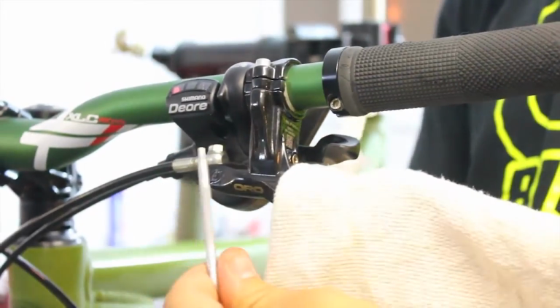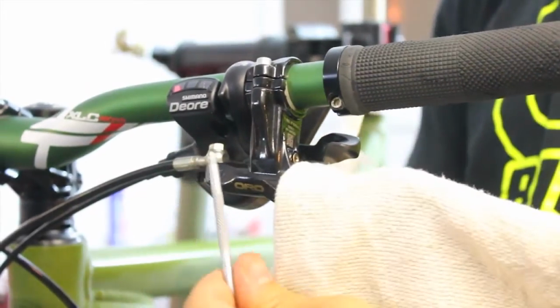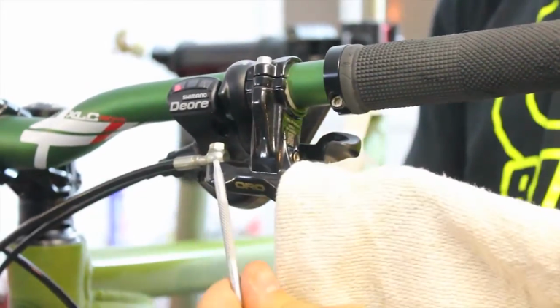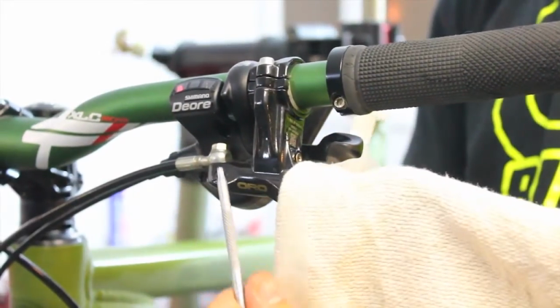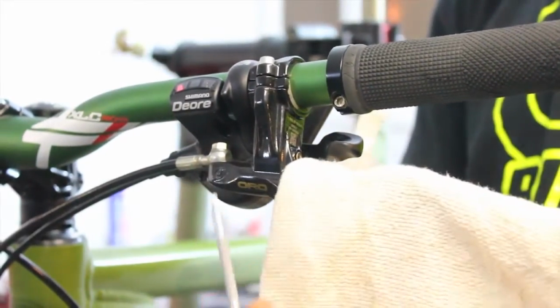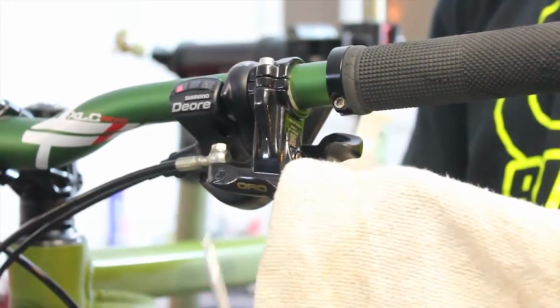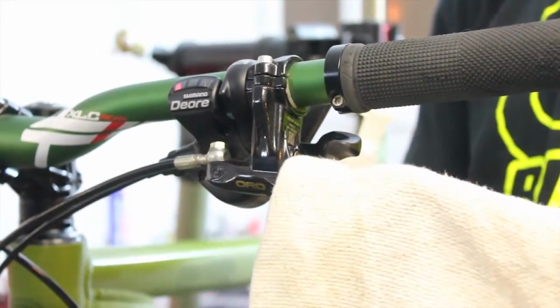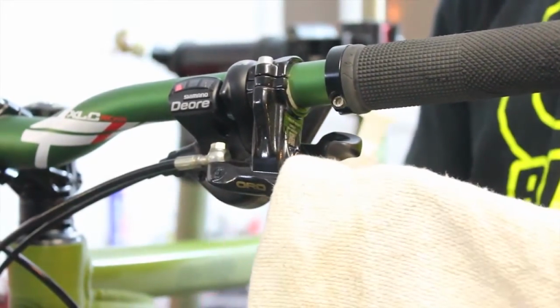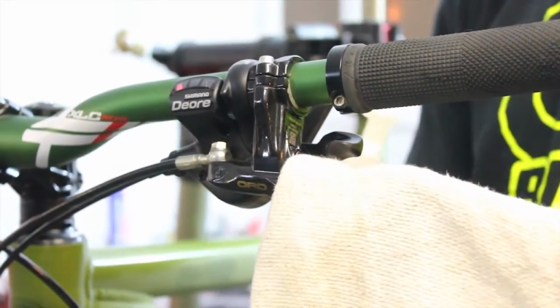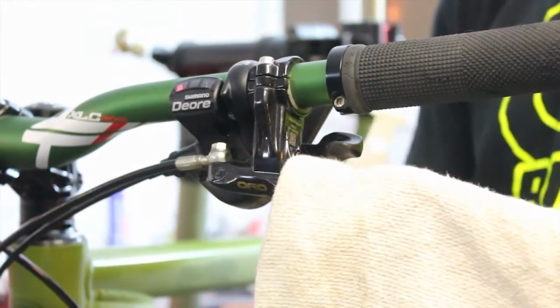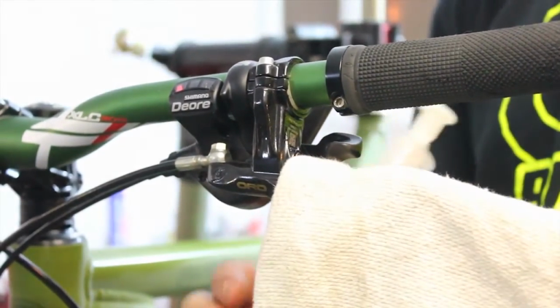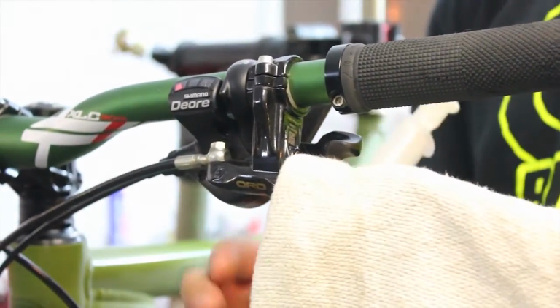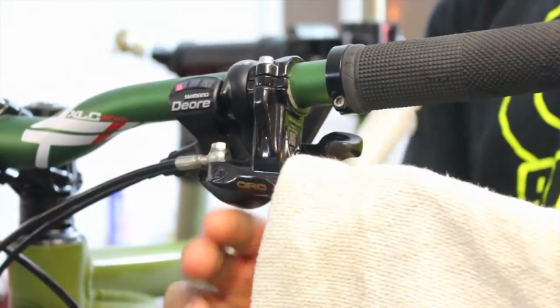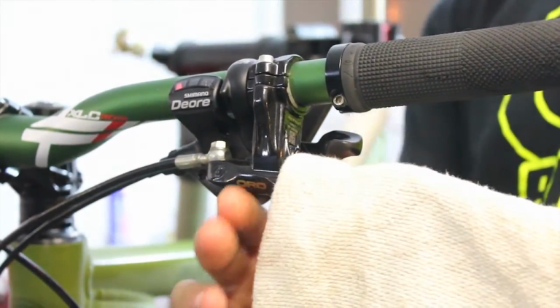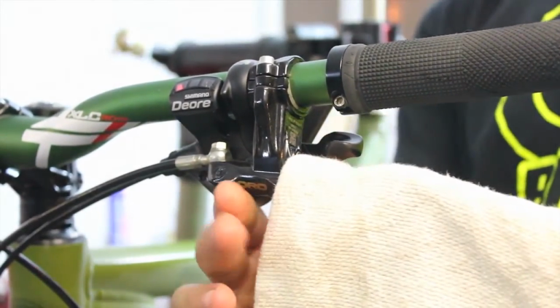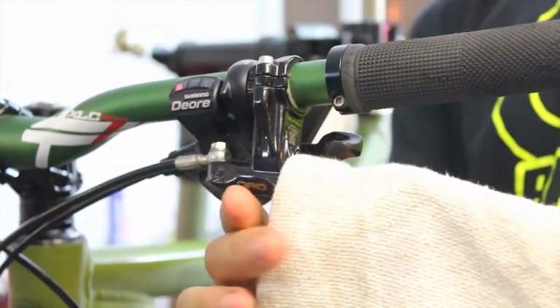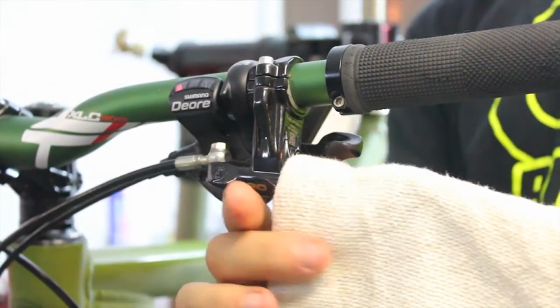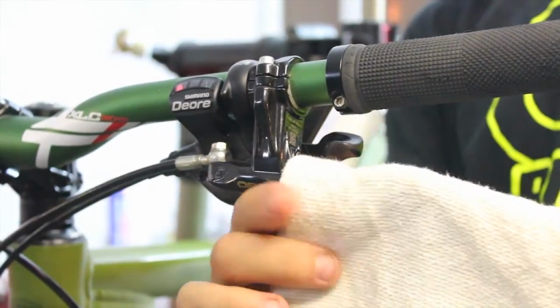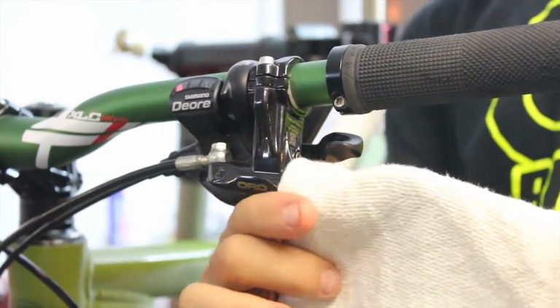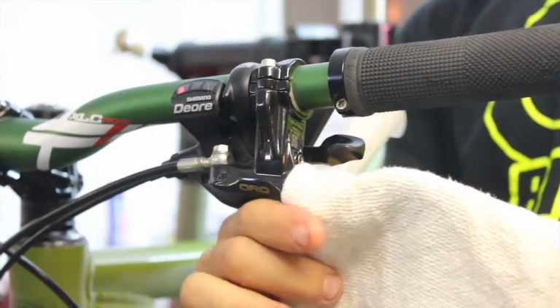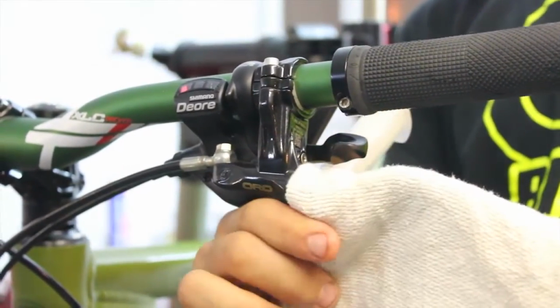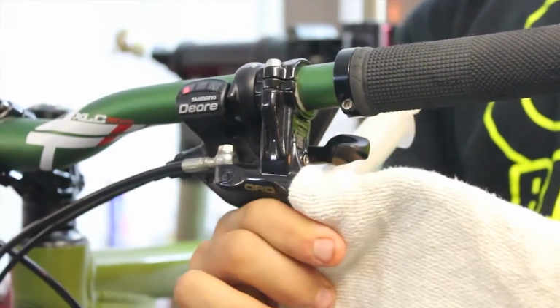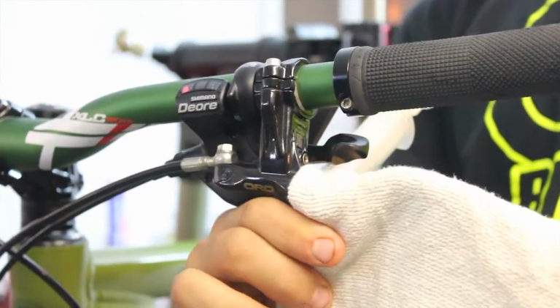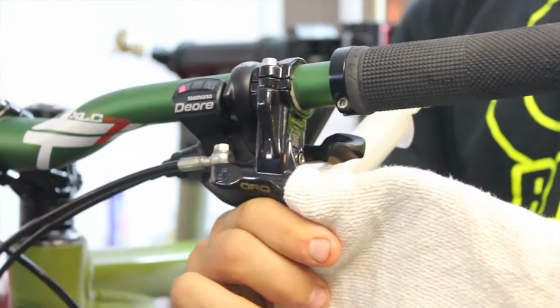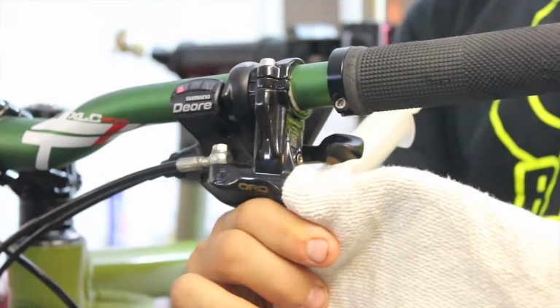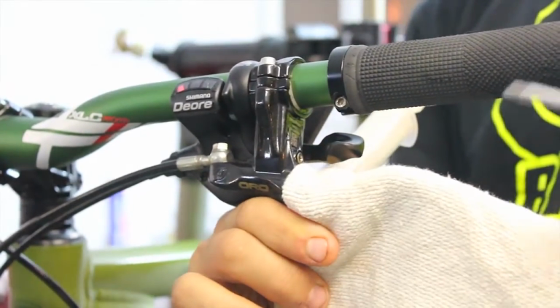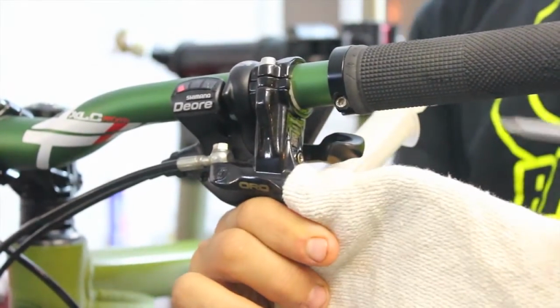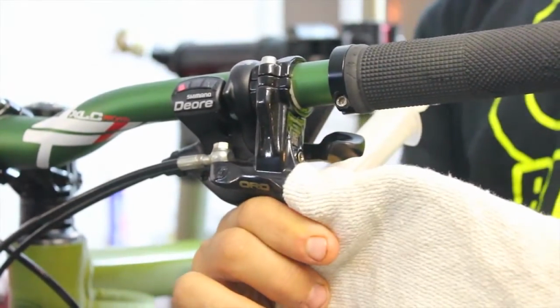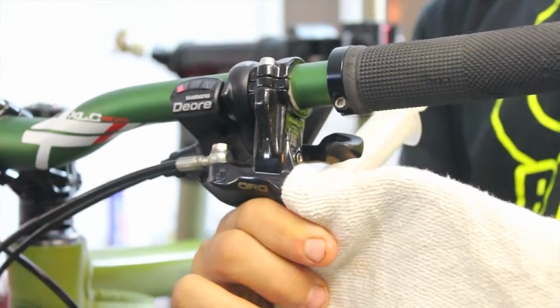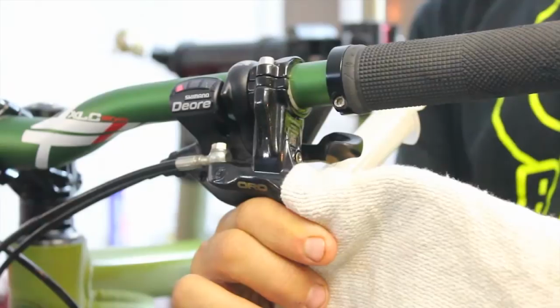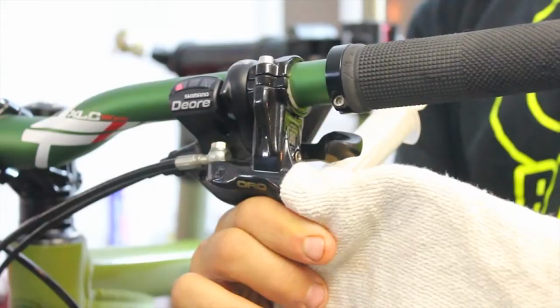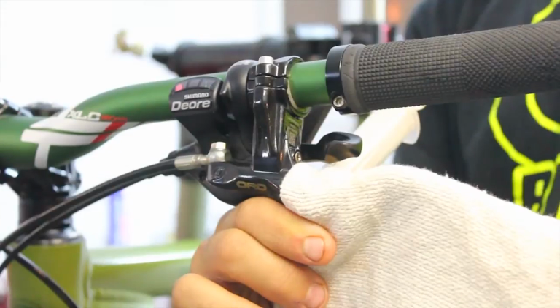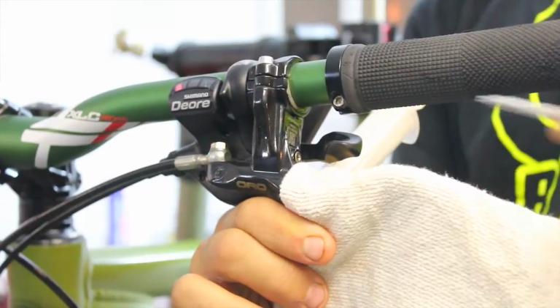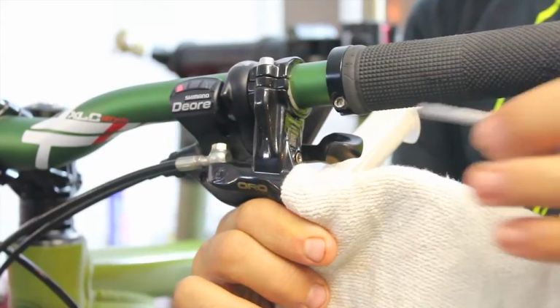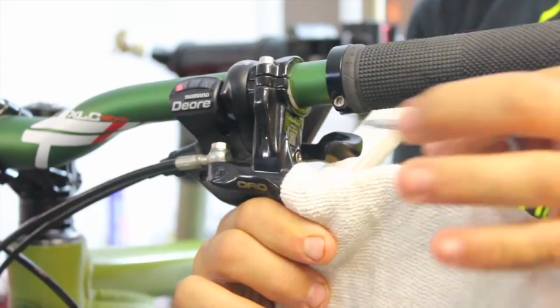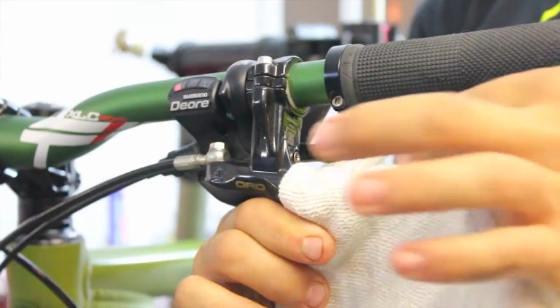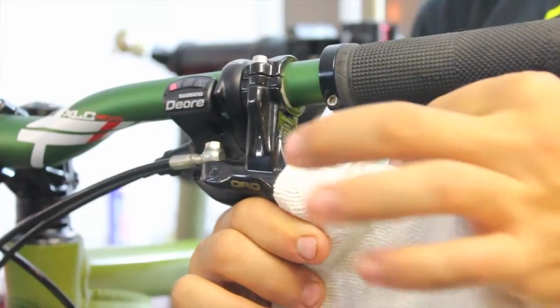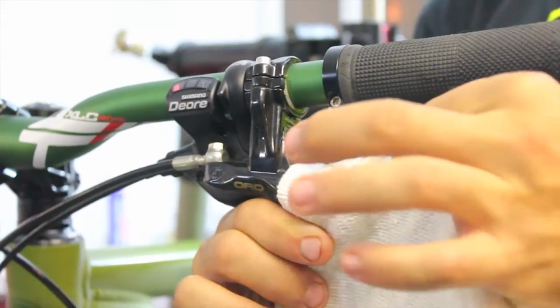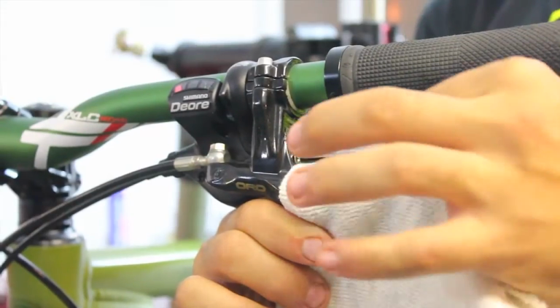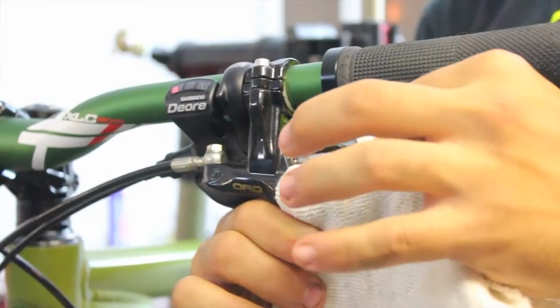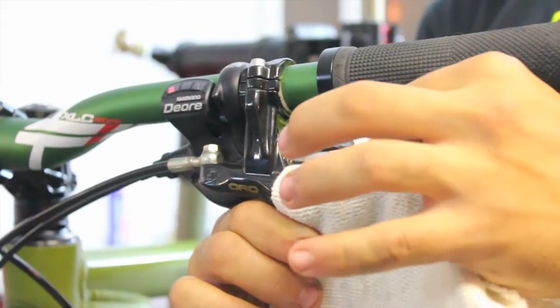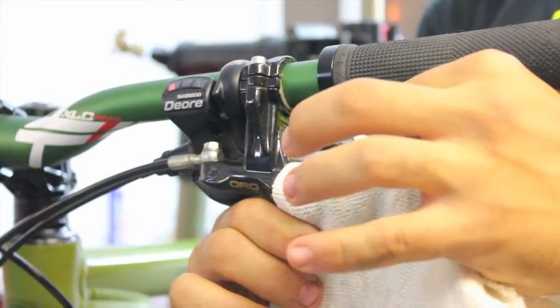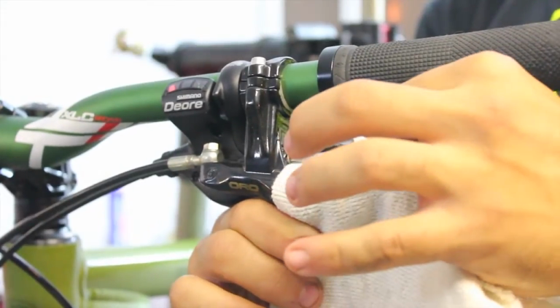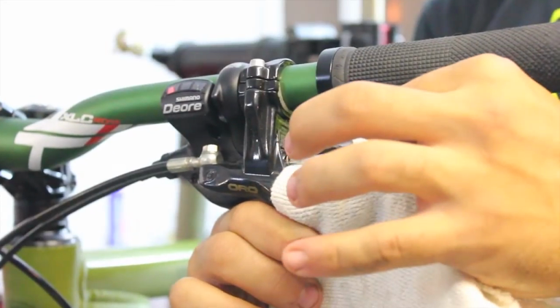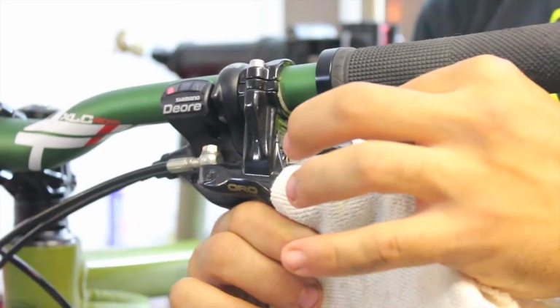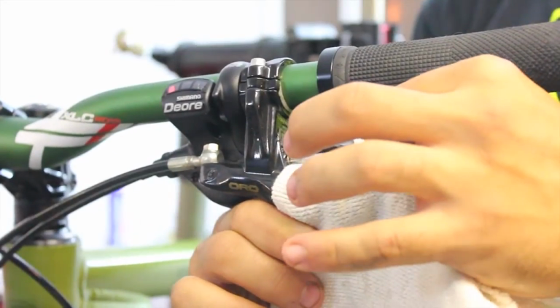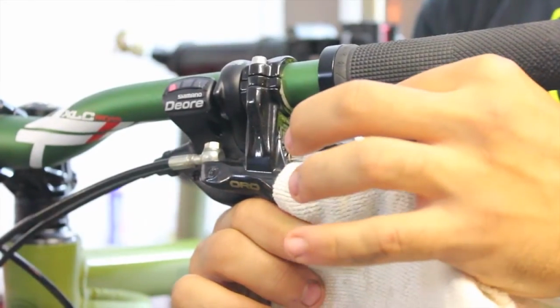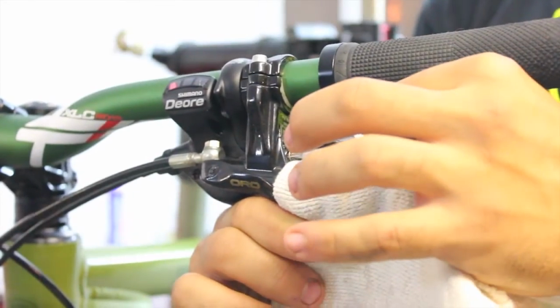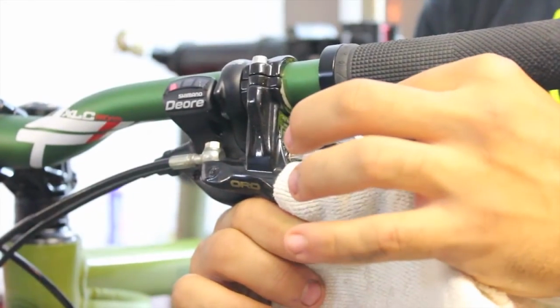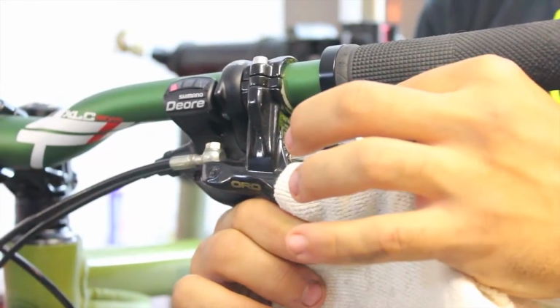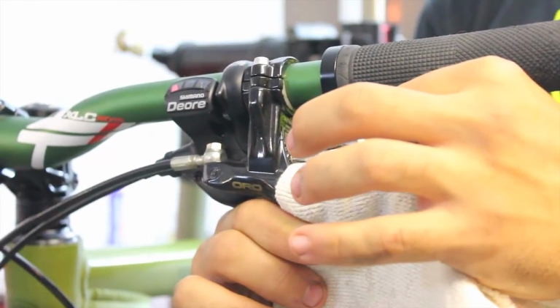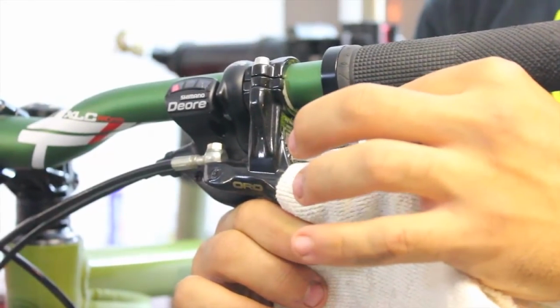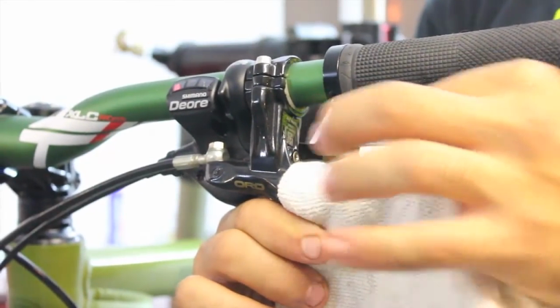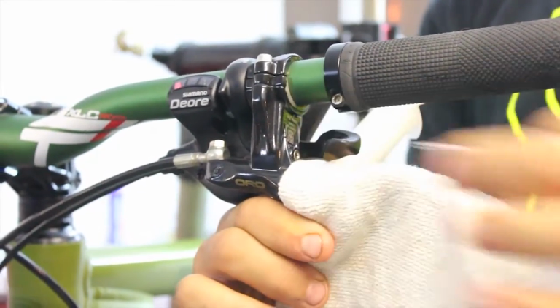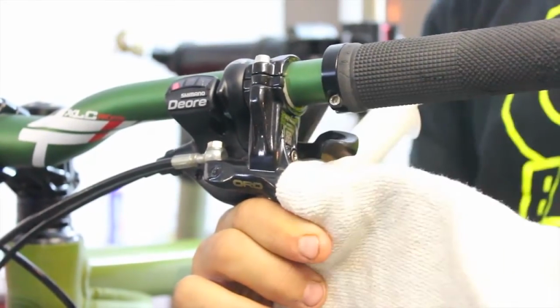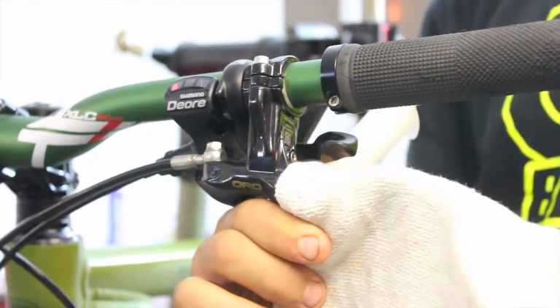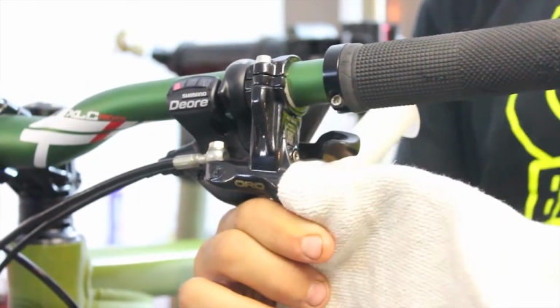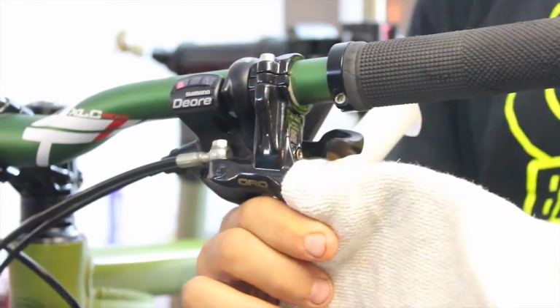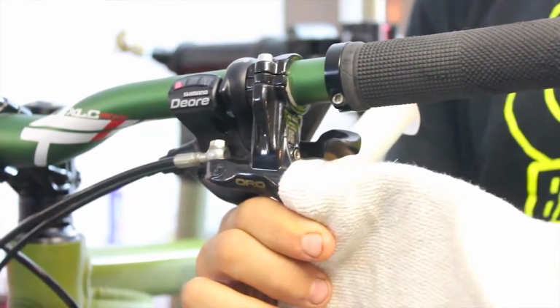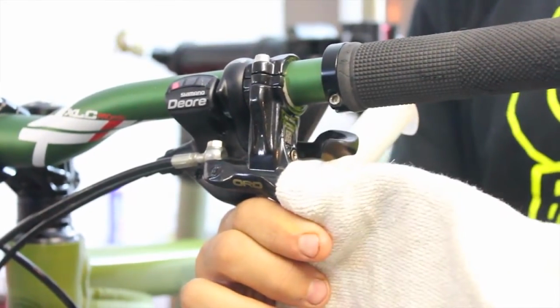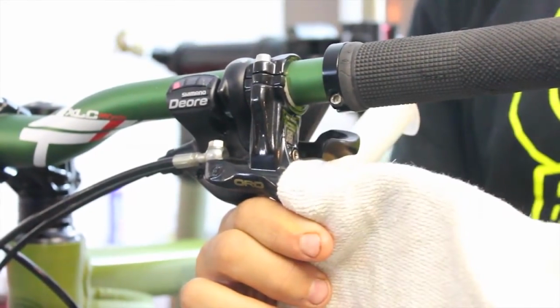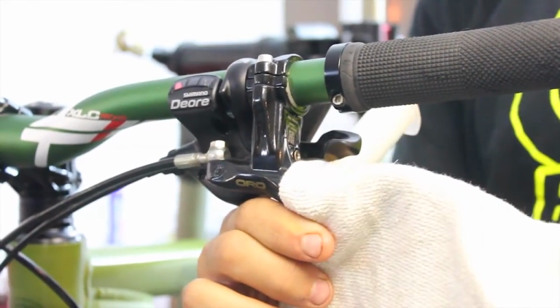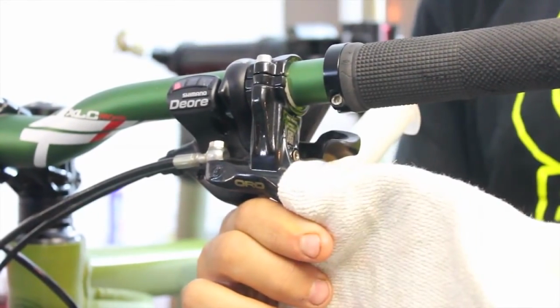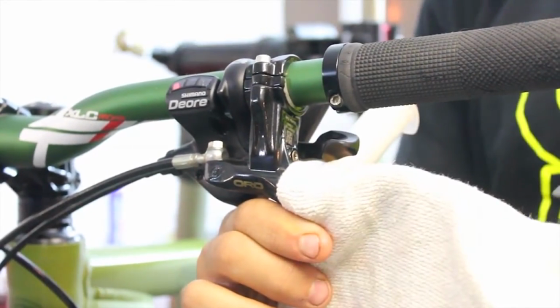To avoid spilling brake fluid, place a rag over the brake lever, because fluid can come out as soon as the bleed bolt is removed.